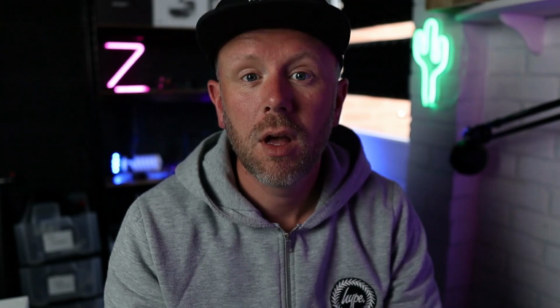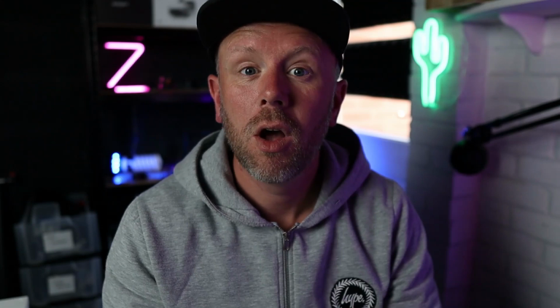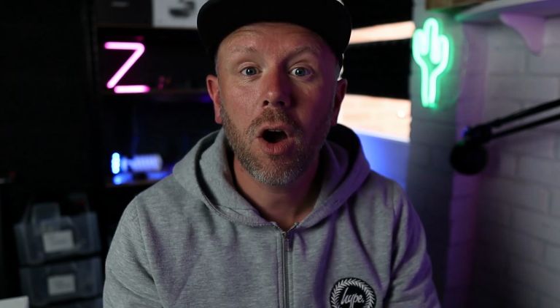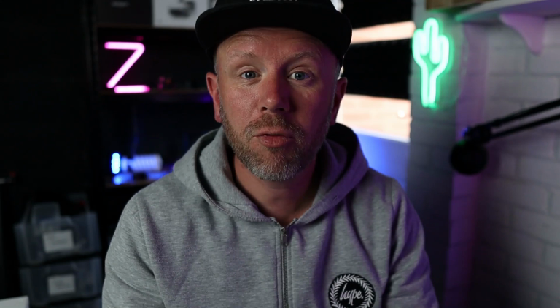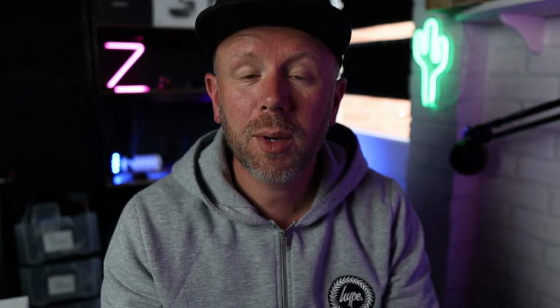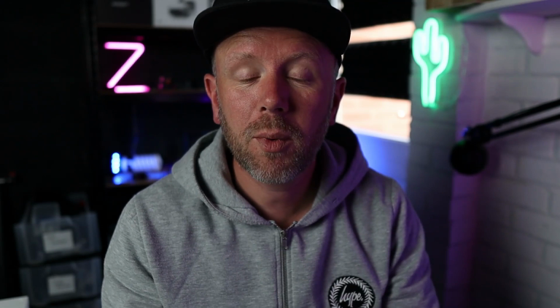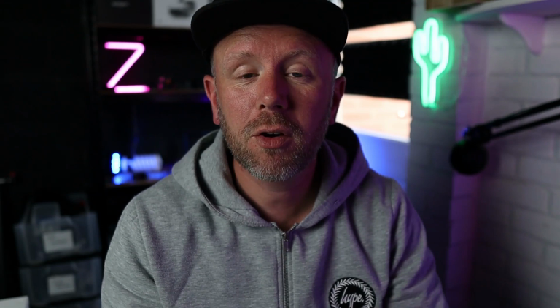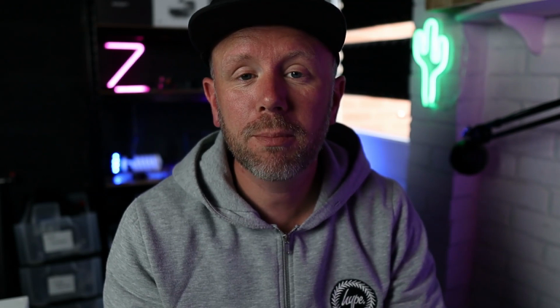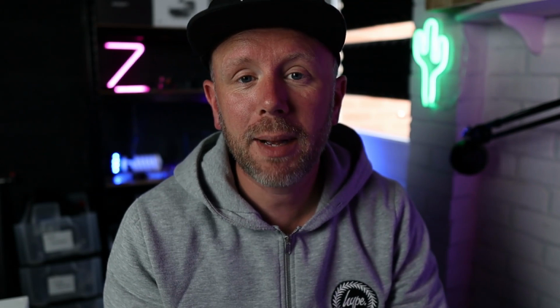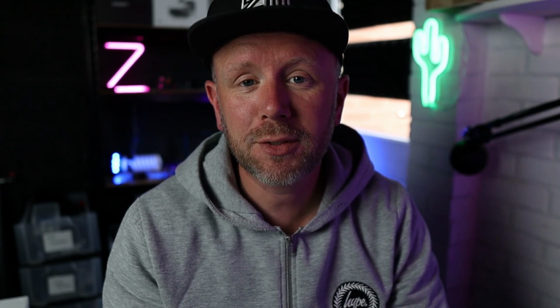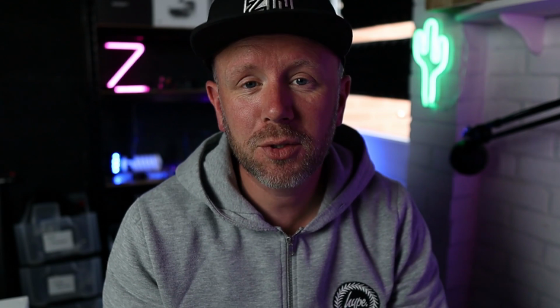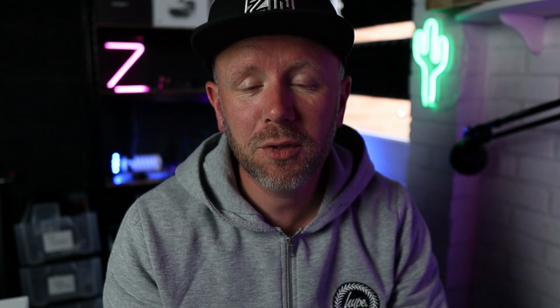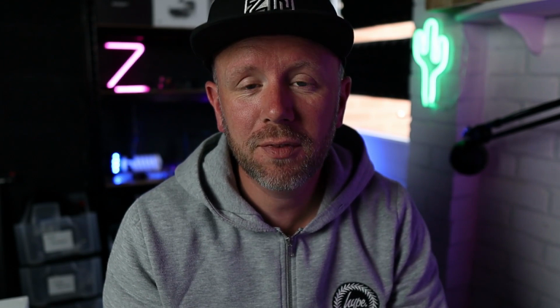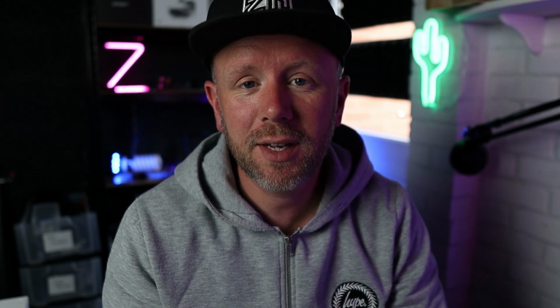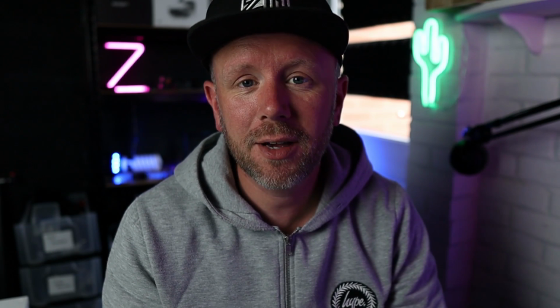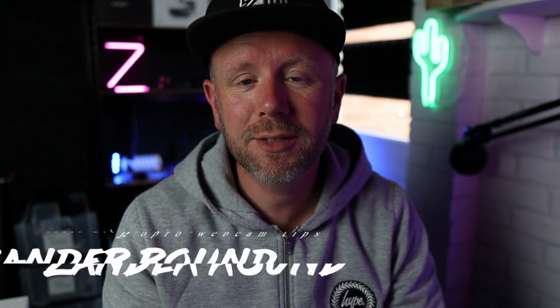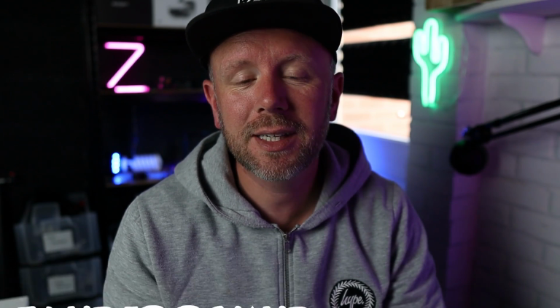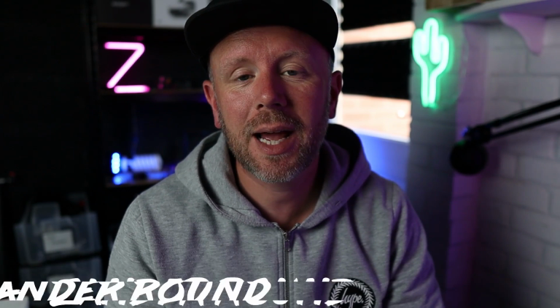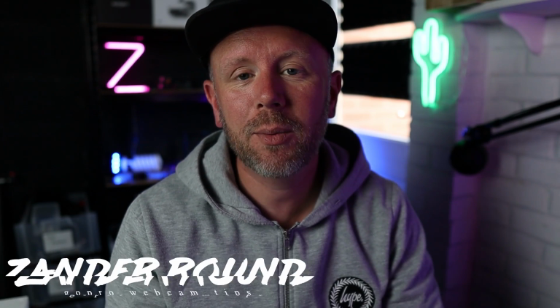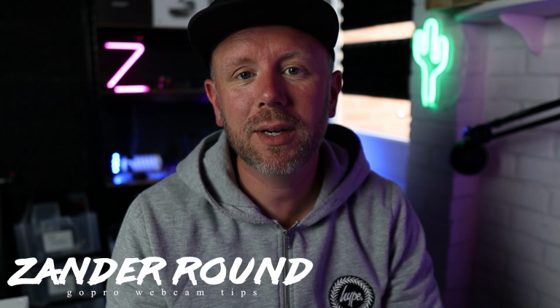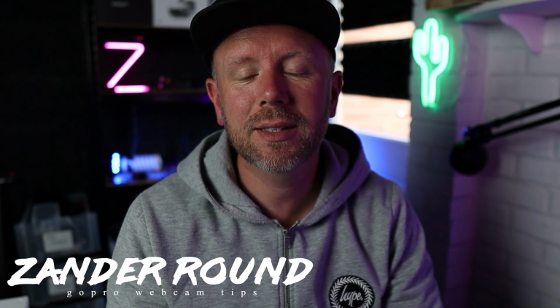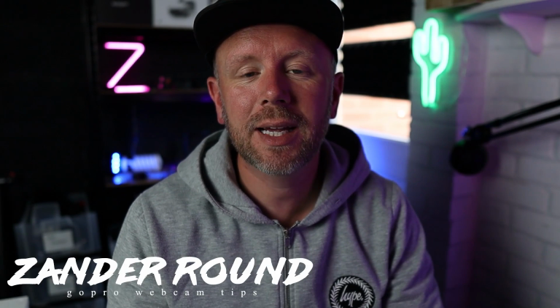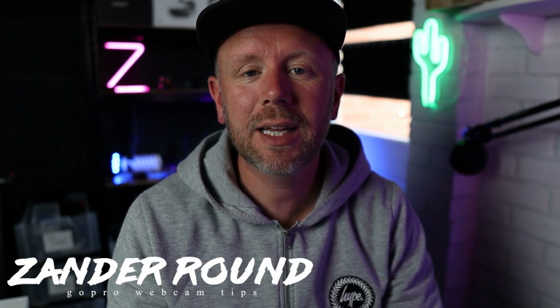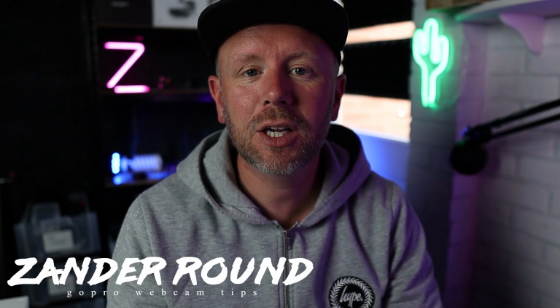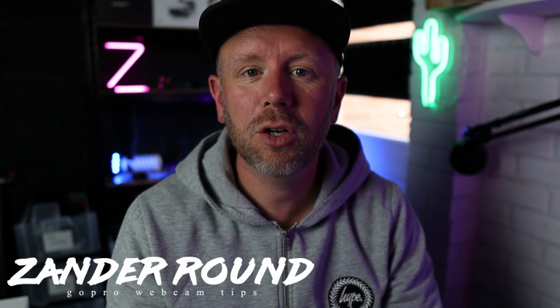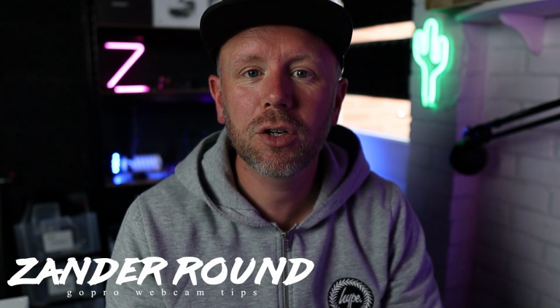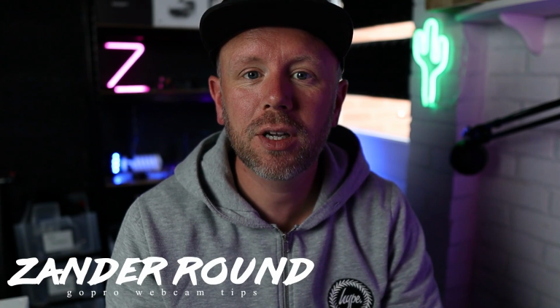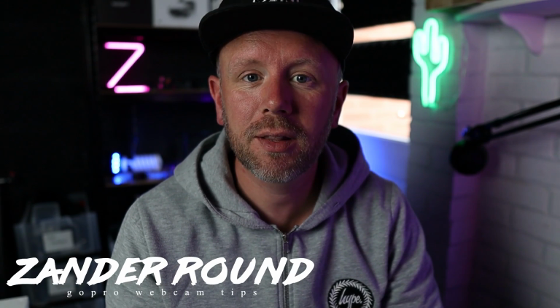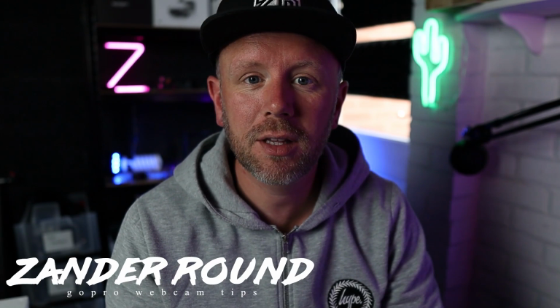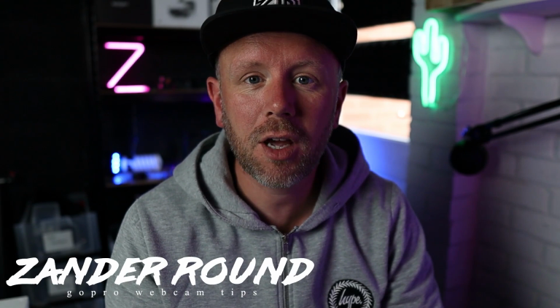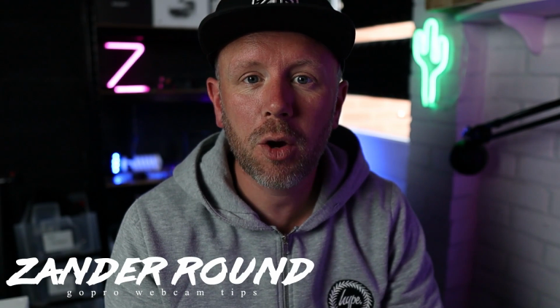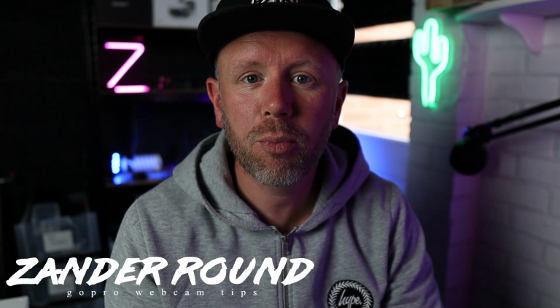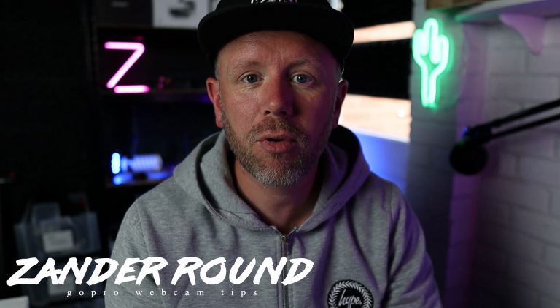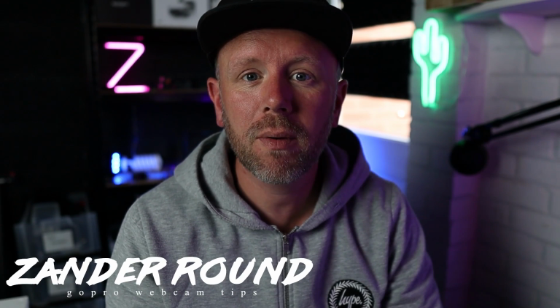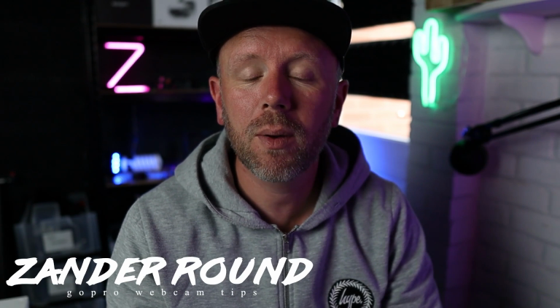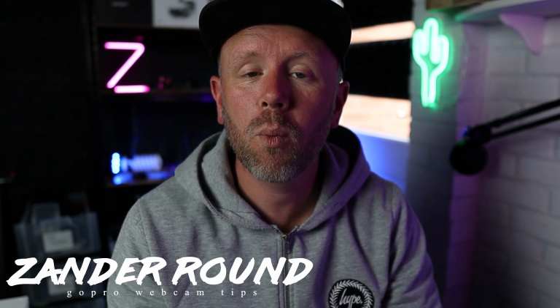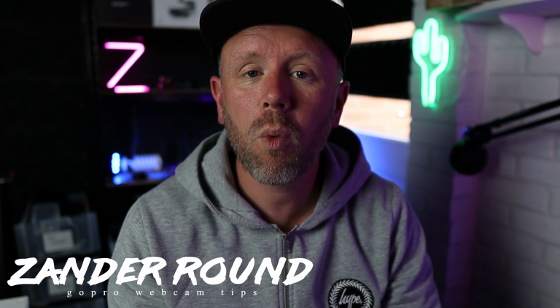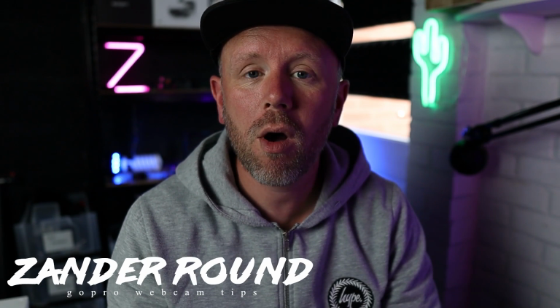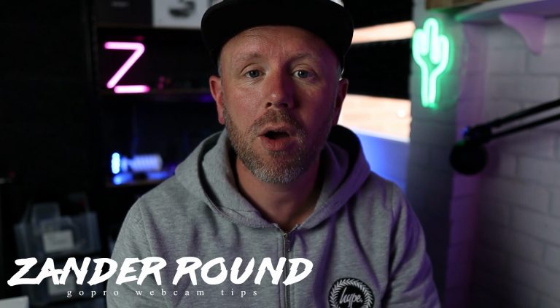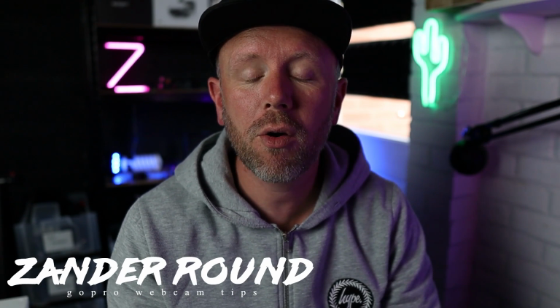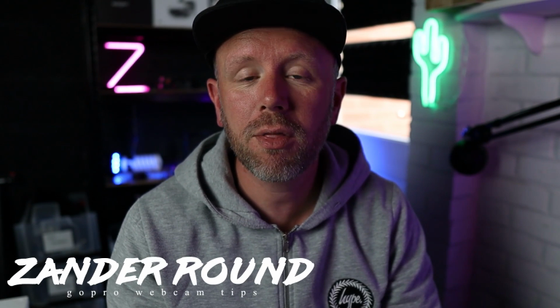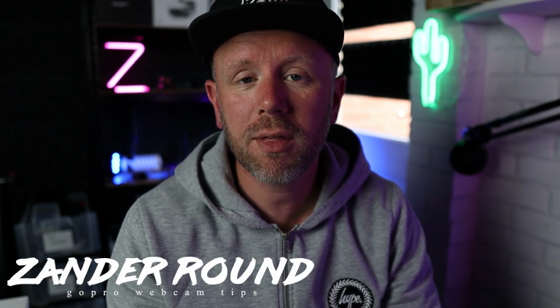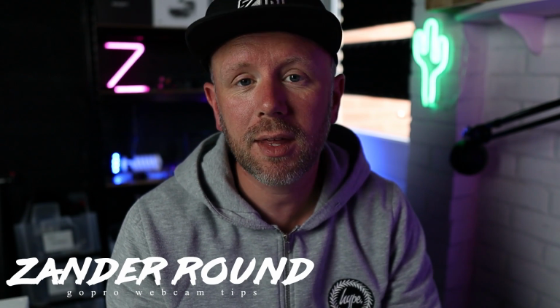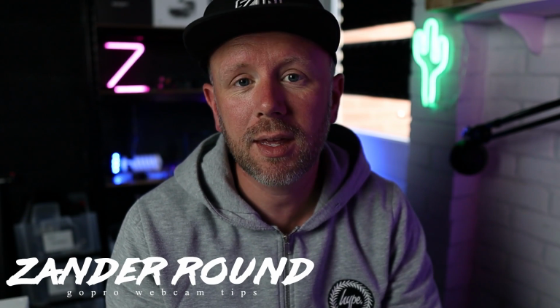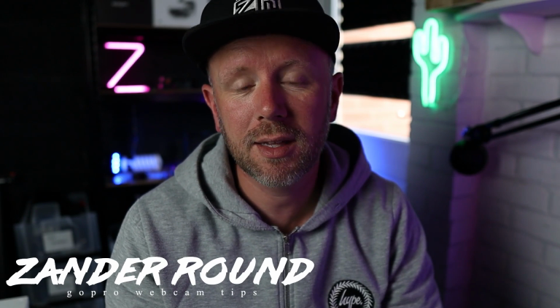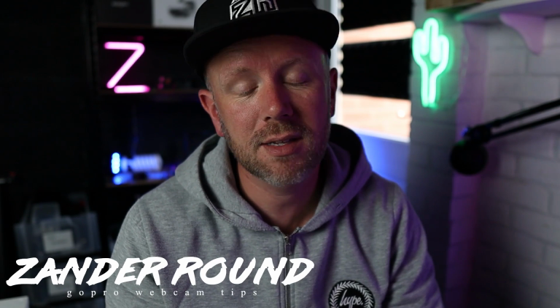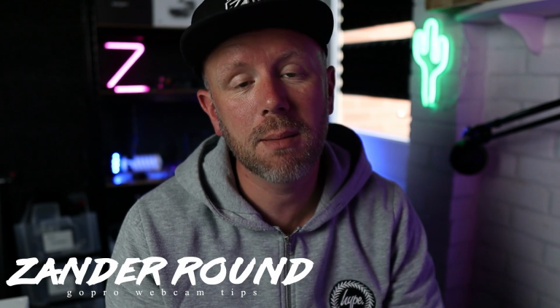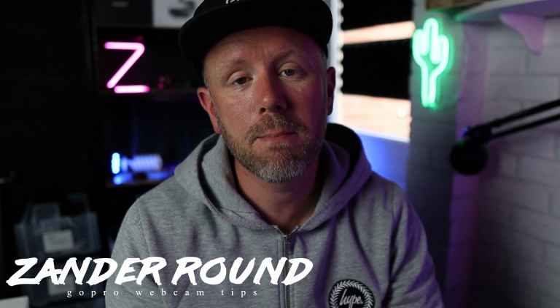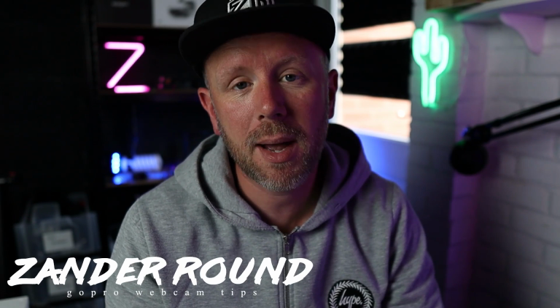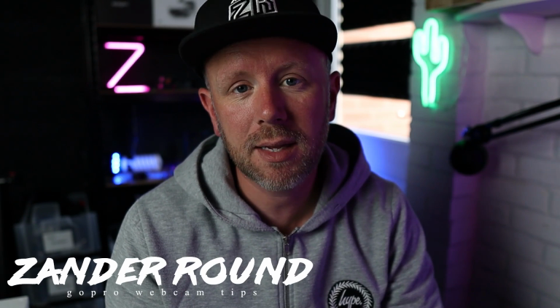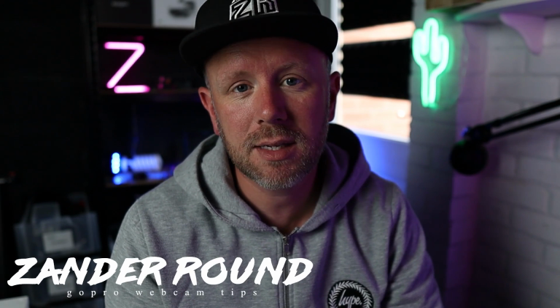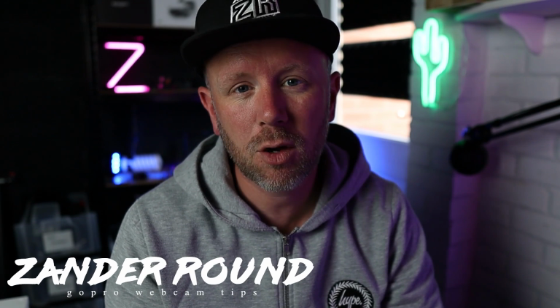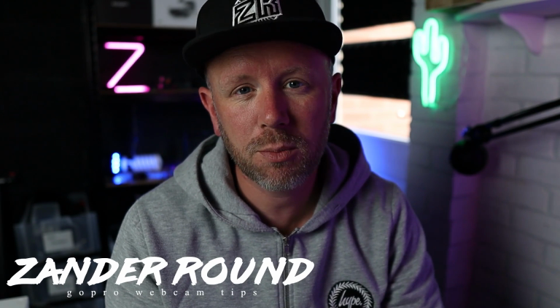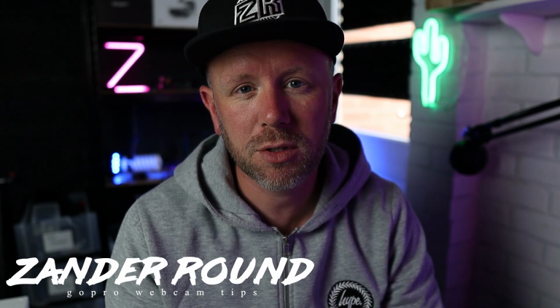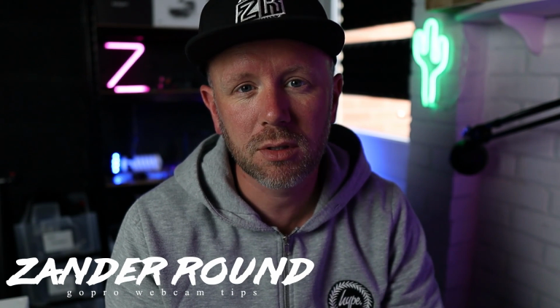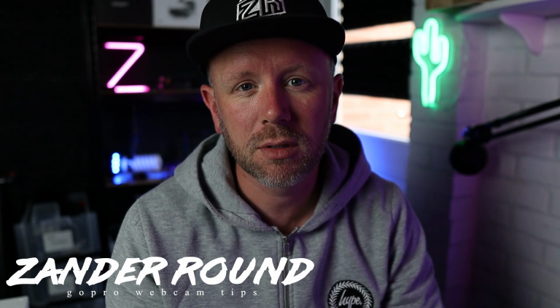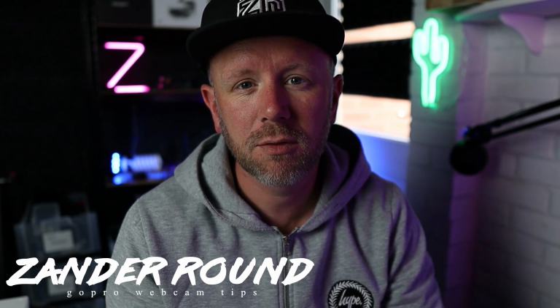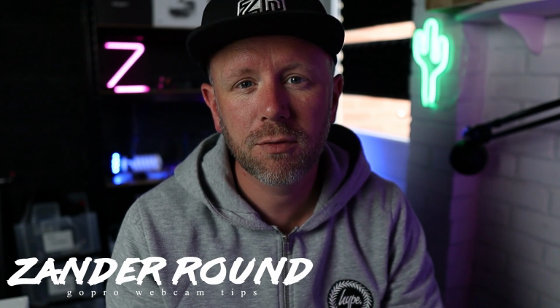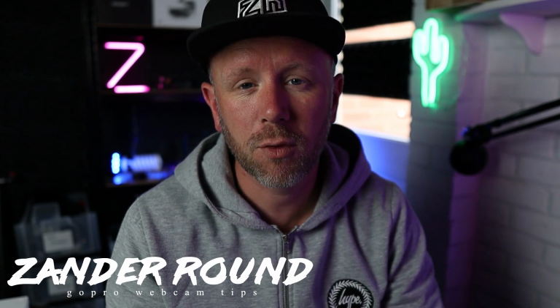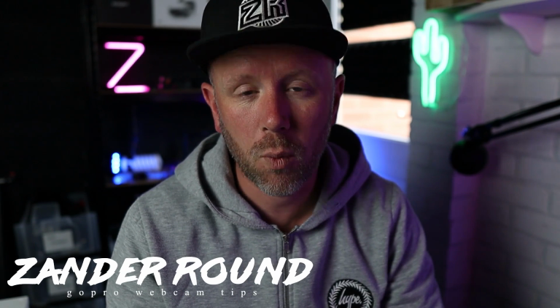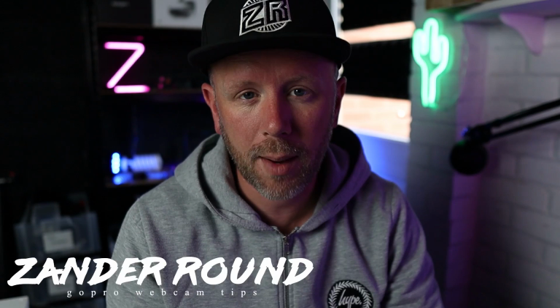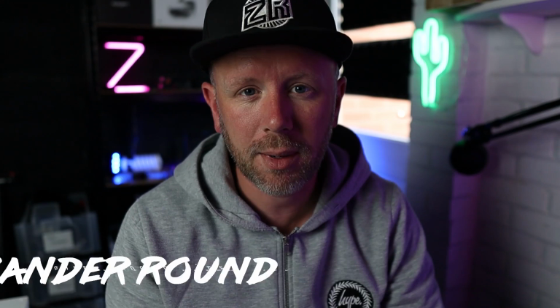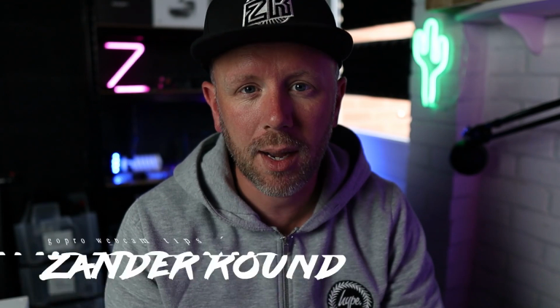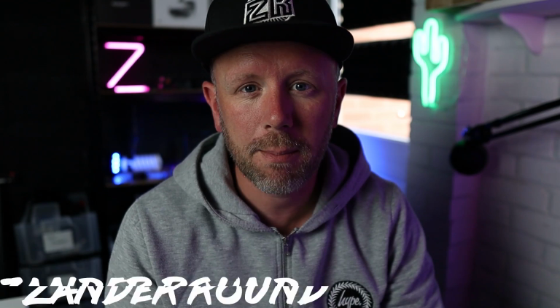Hi everybody, welcome back to a new video. Today we're going to take a look at the GoPro and why I think it's an amazing option for a webcam.